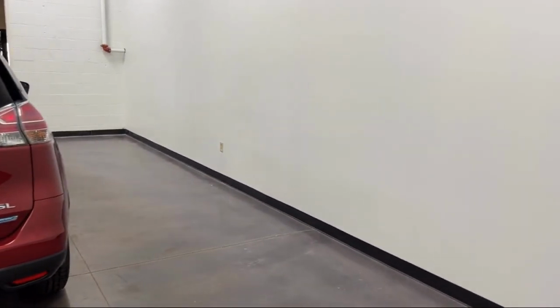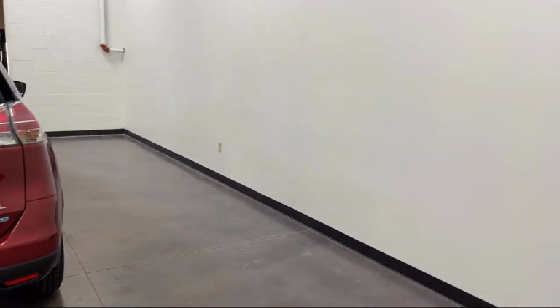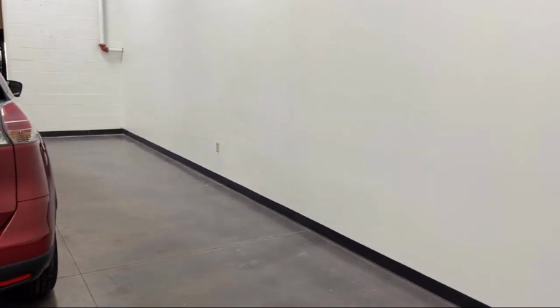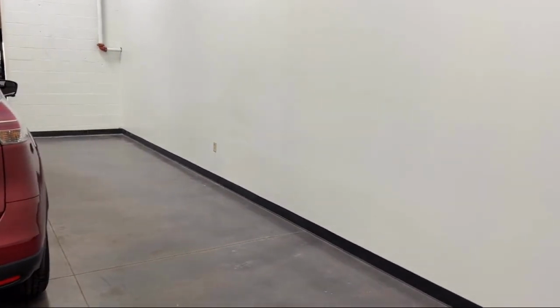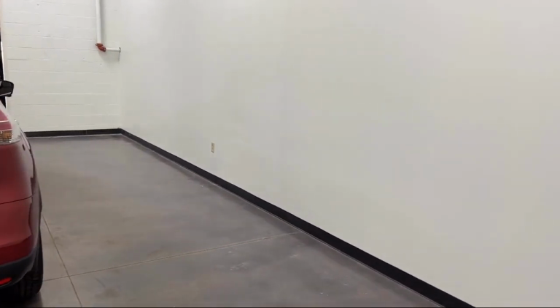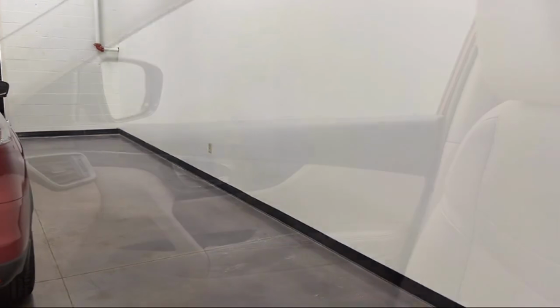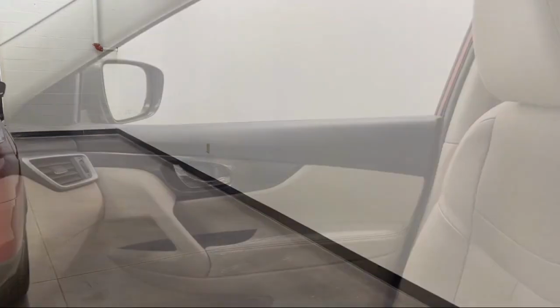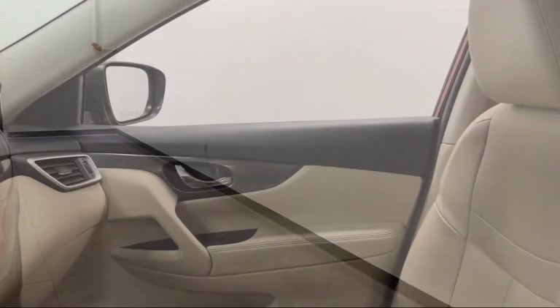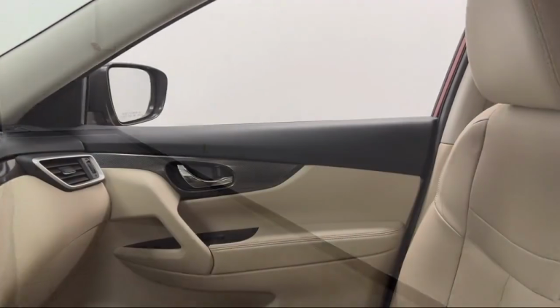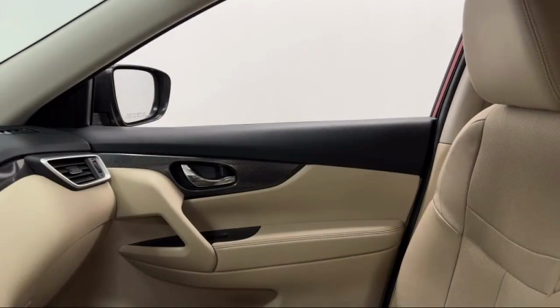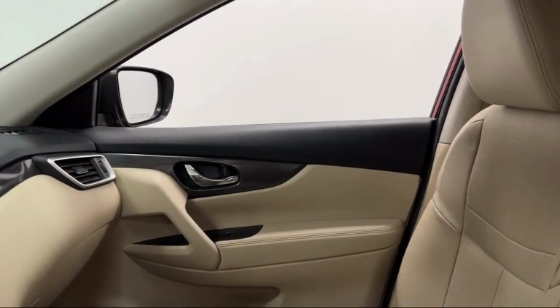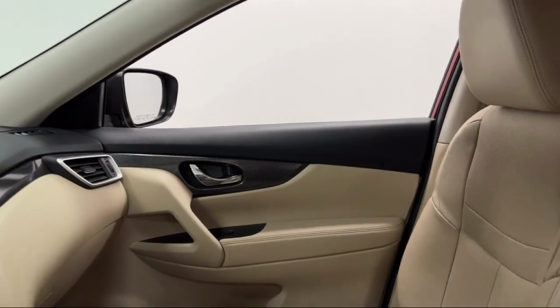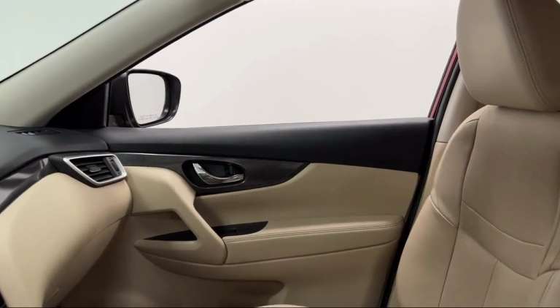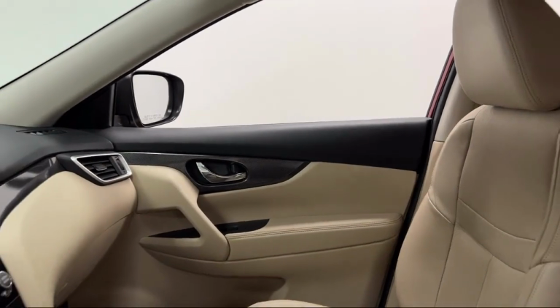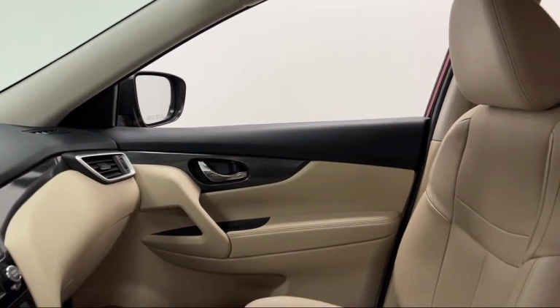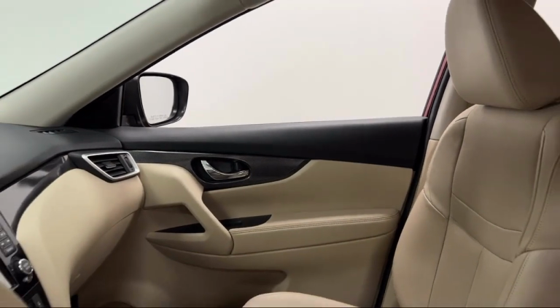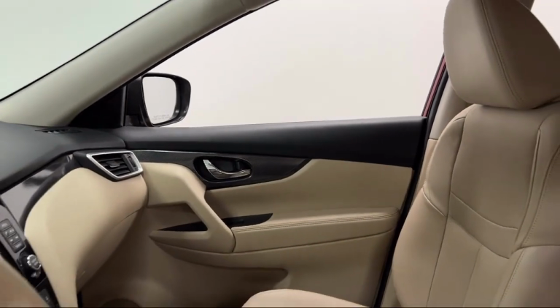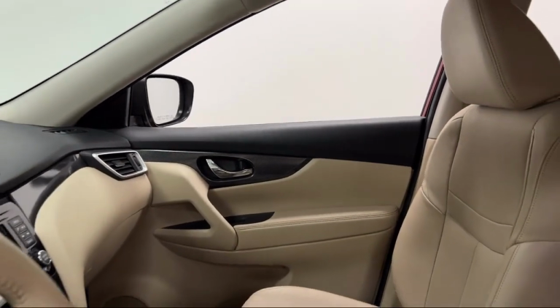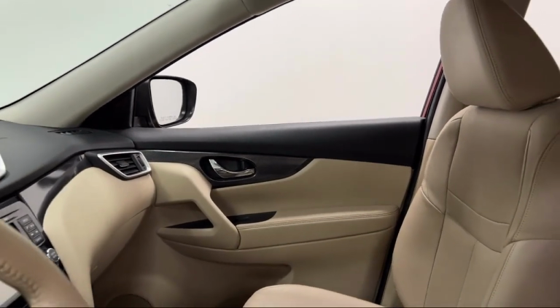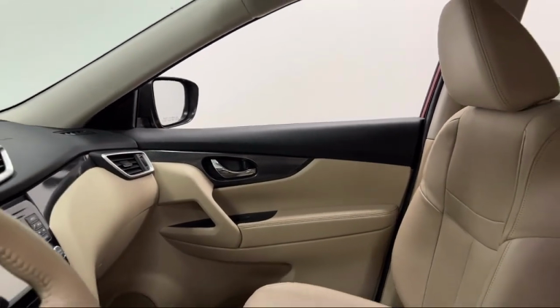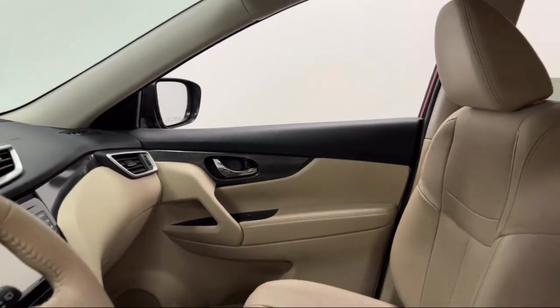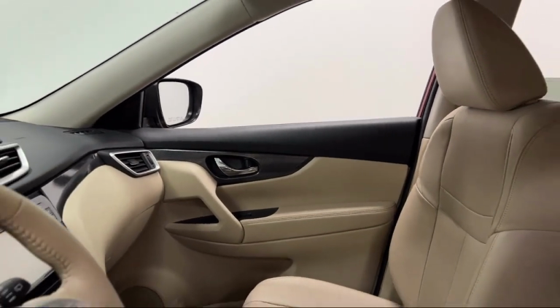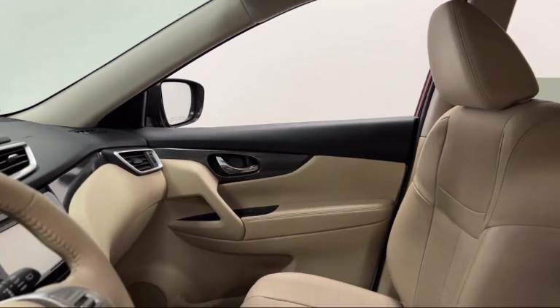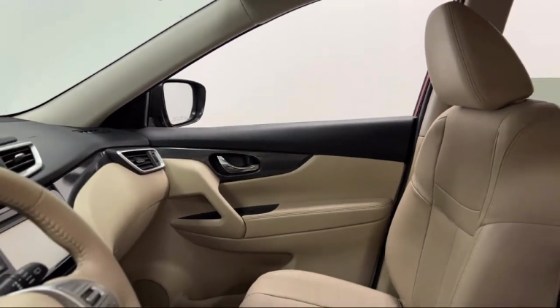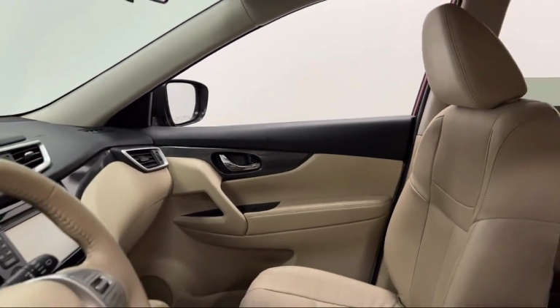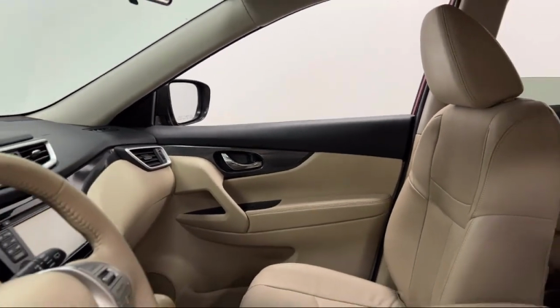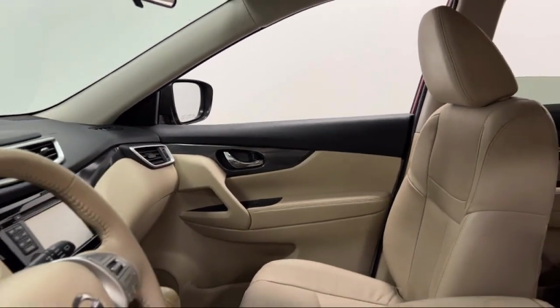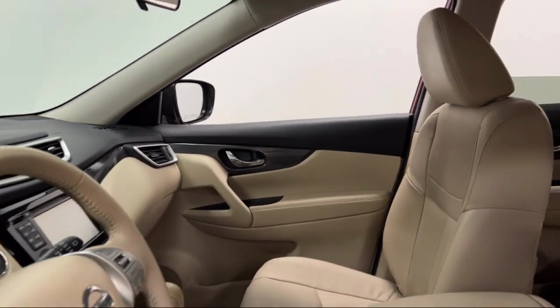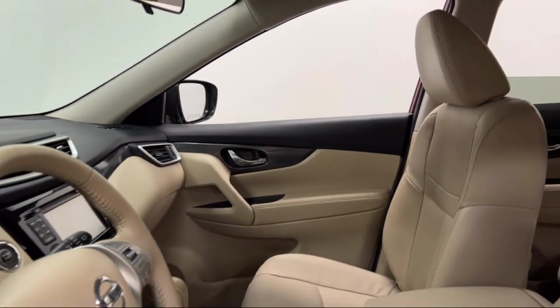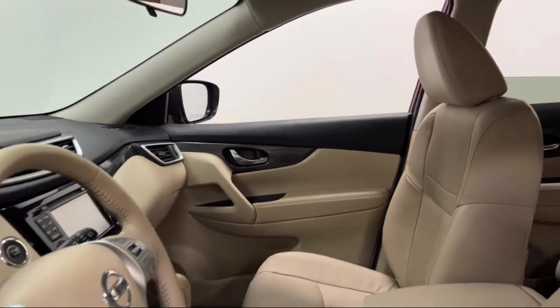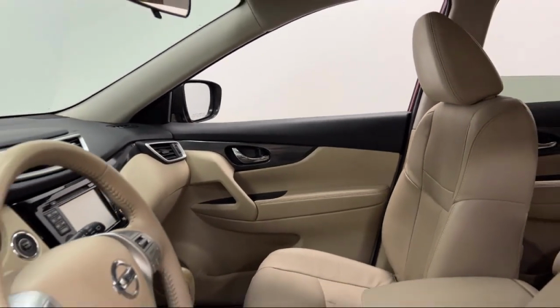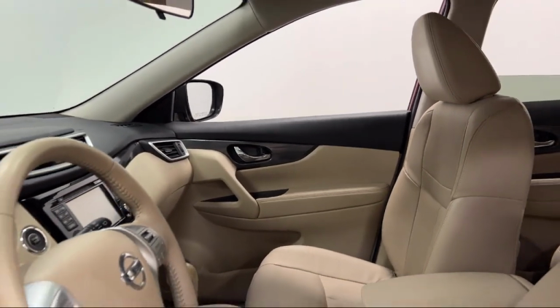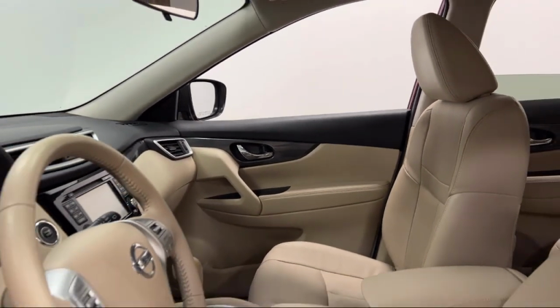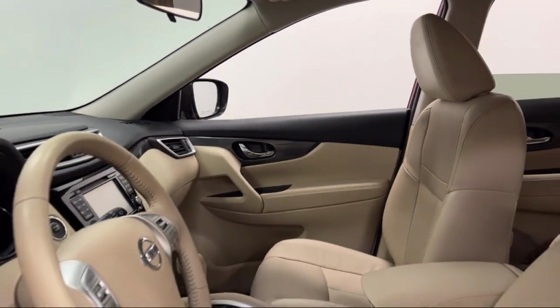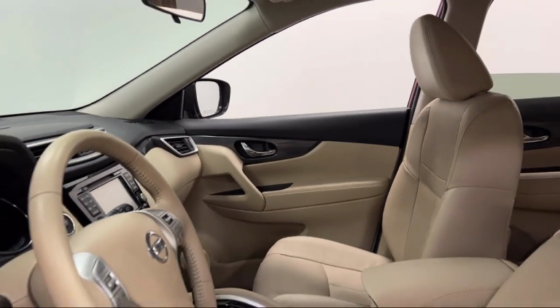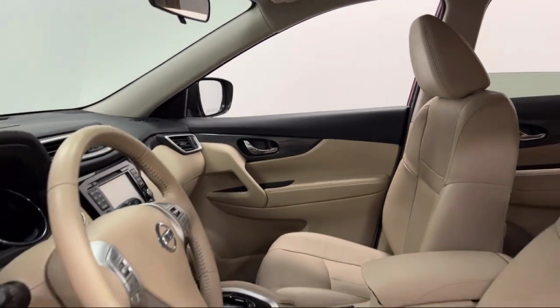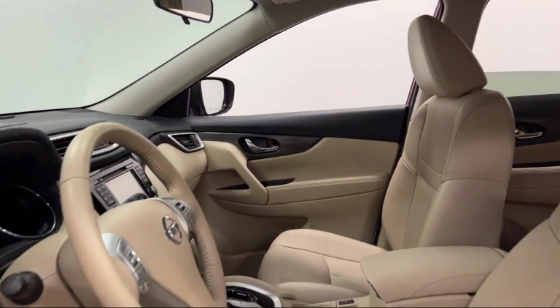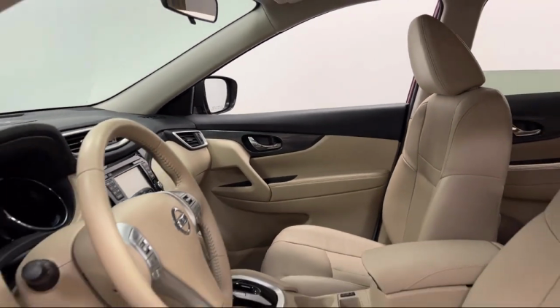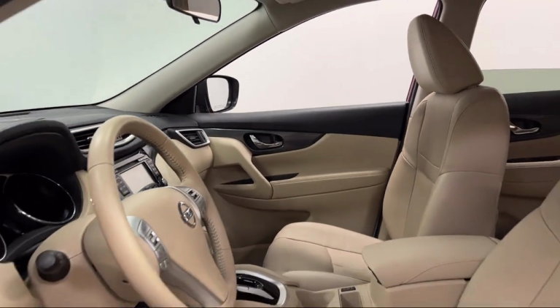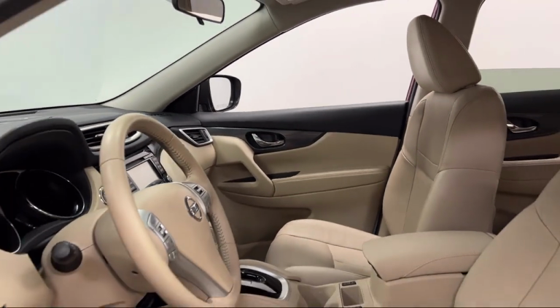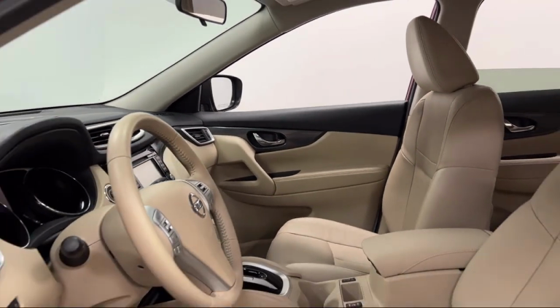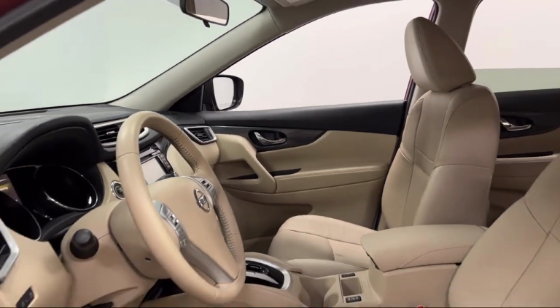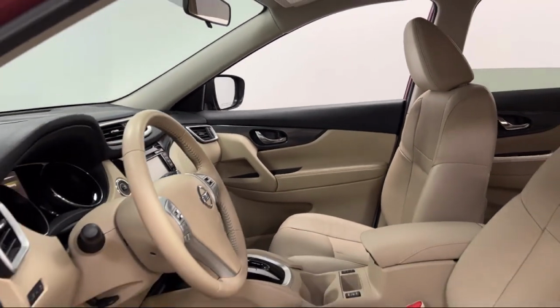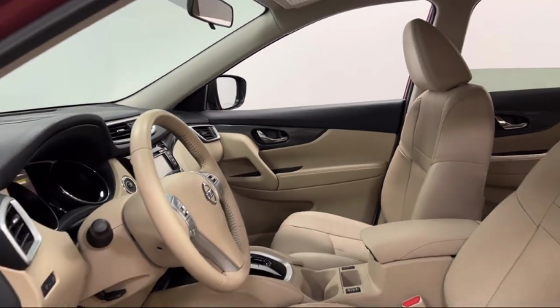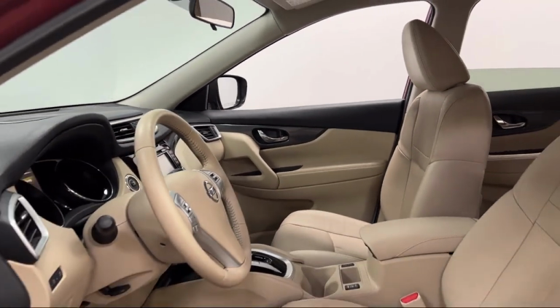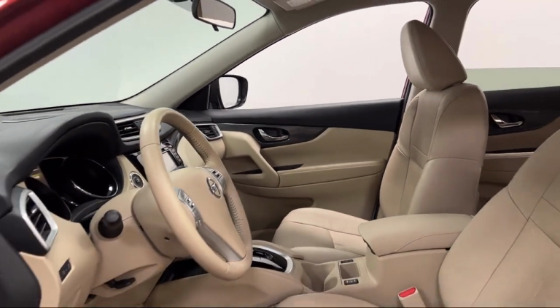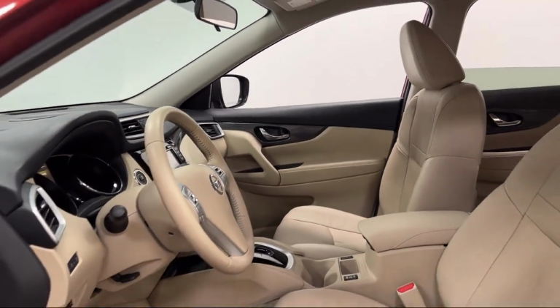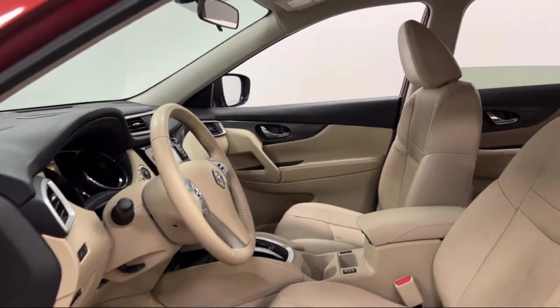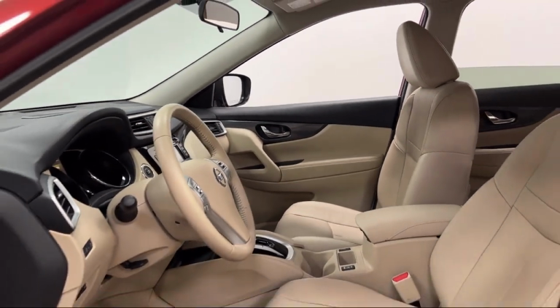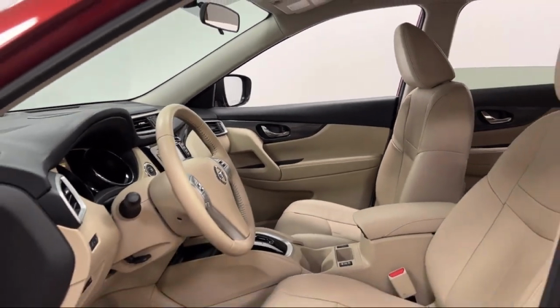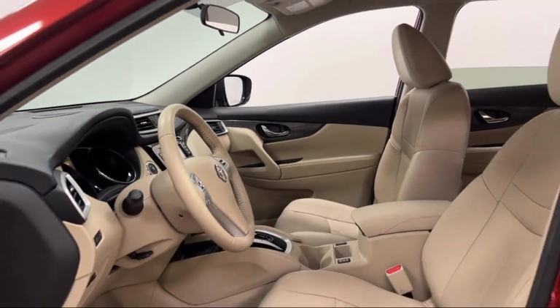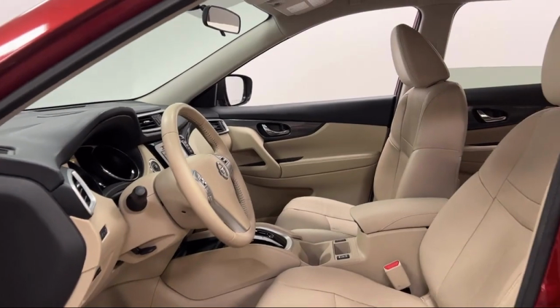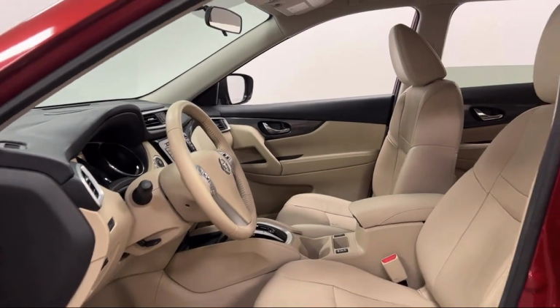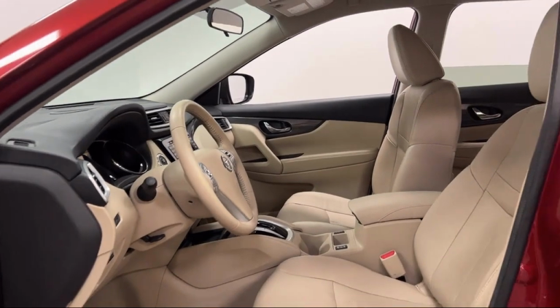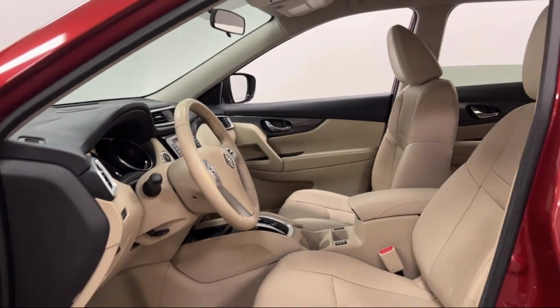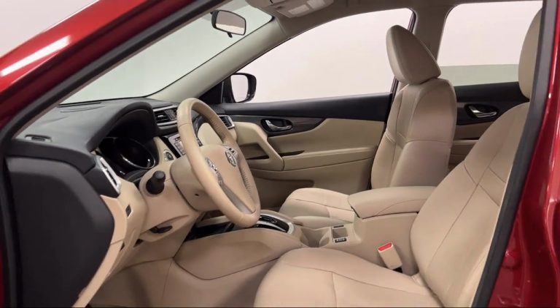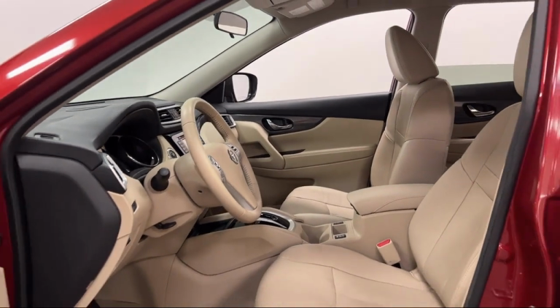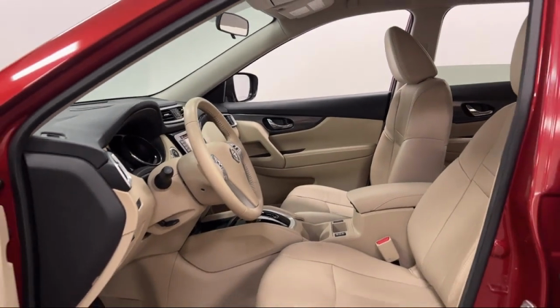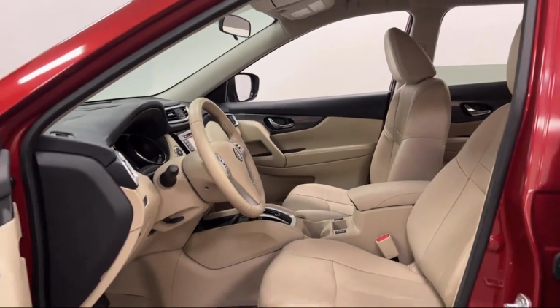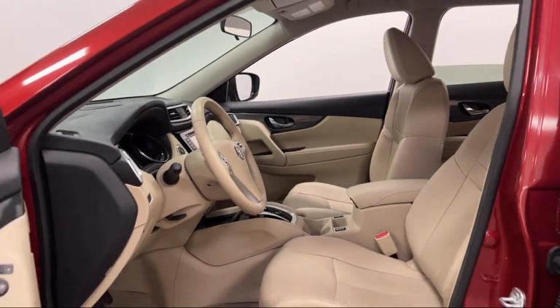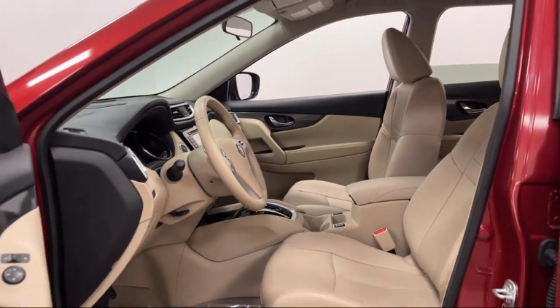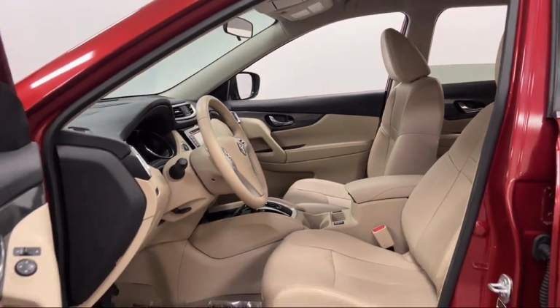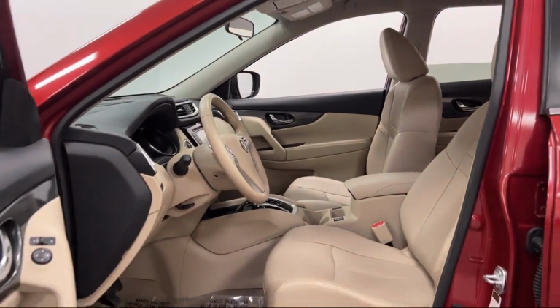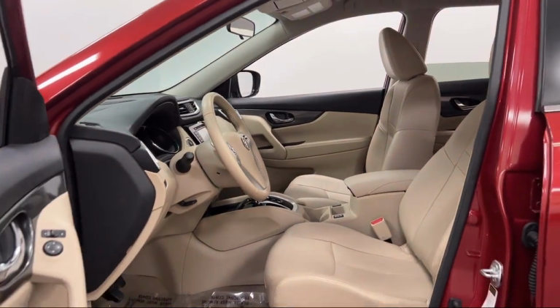Rear spoiler, front air conditioning automatic climate control, and has less than 35,000 miles on the odometer.